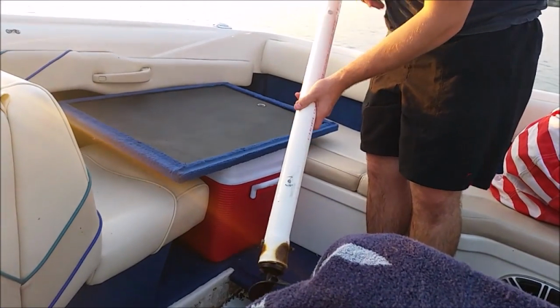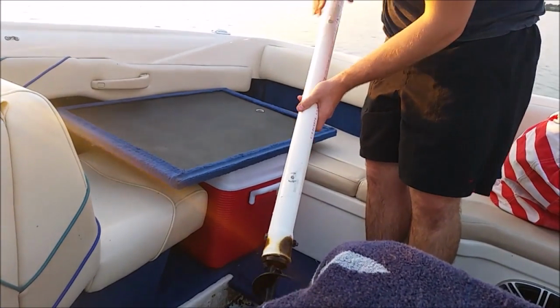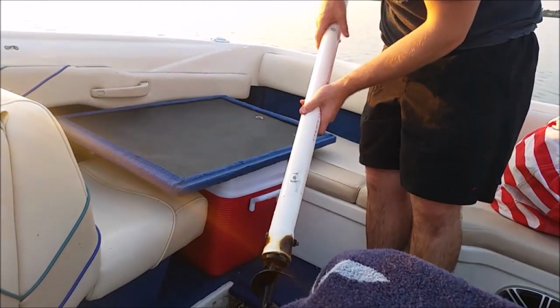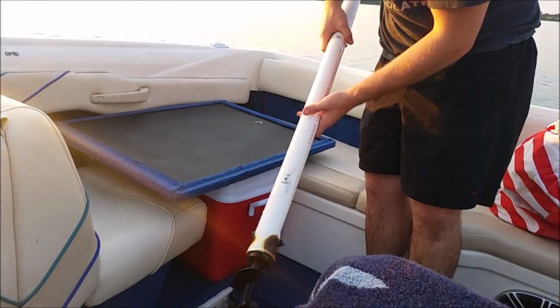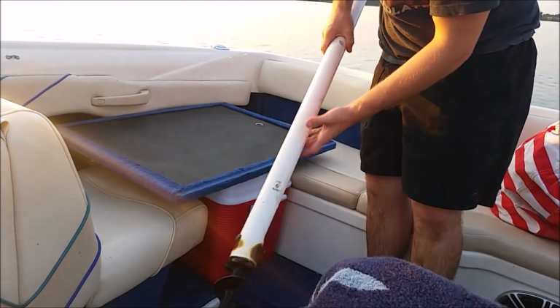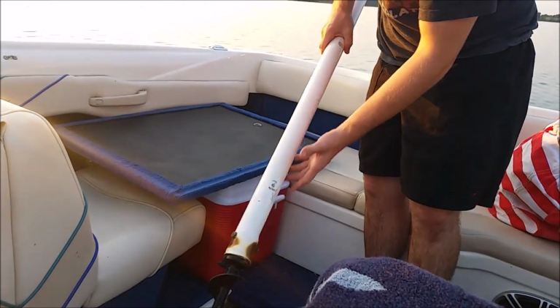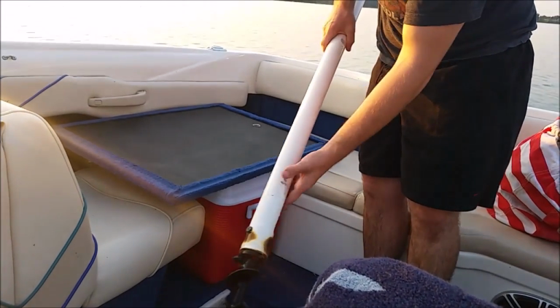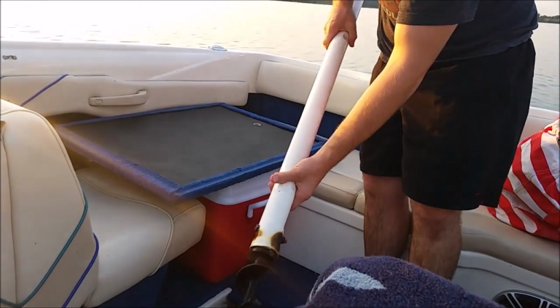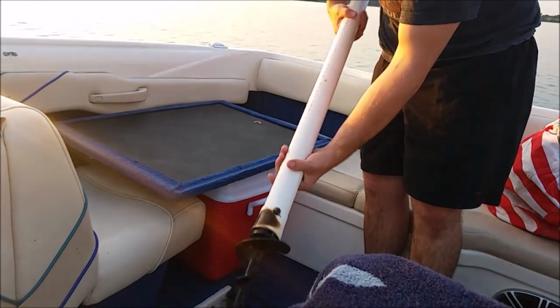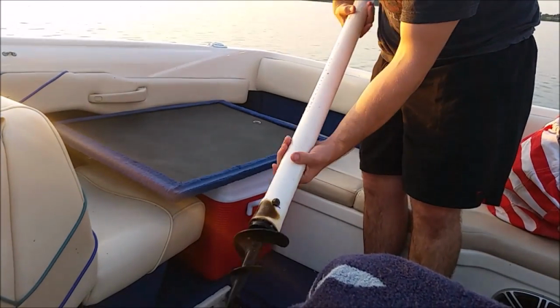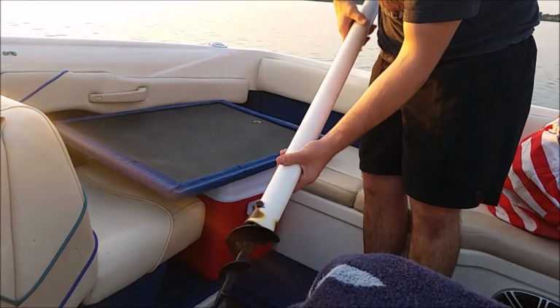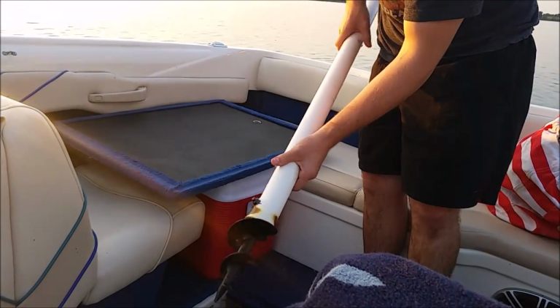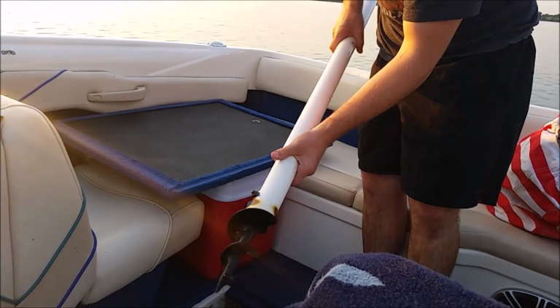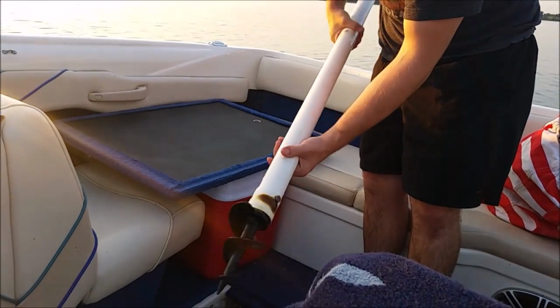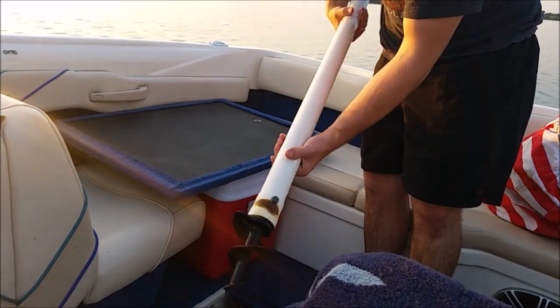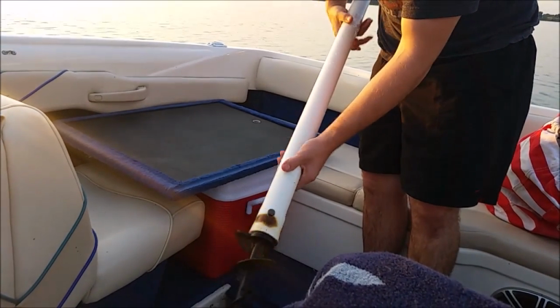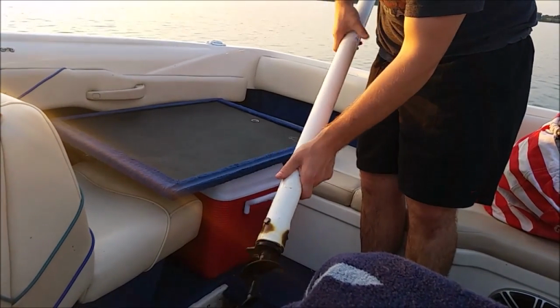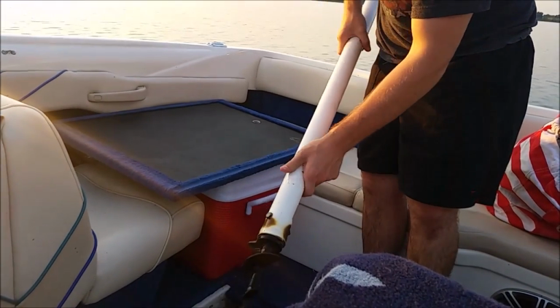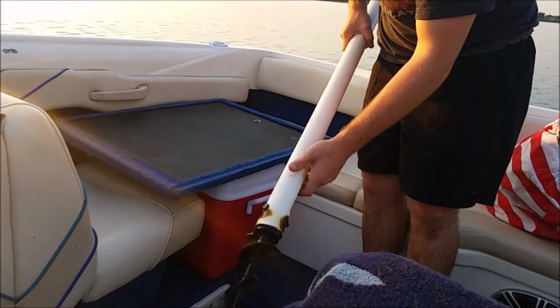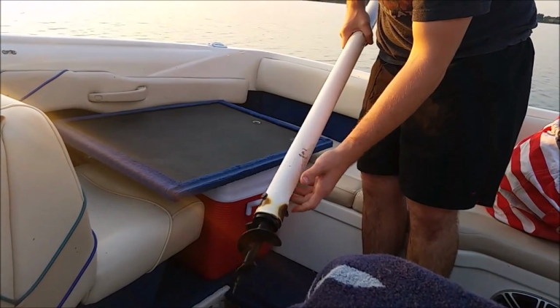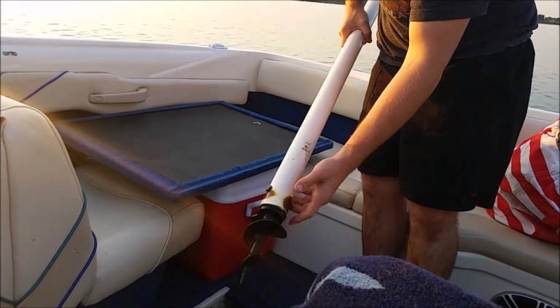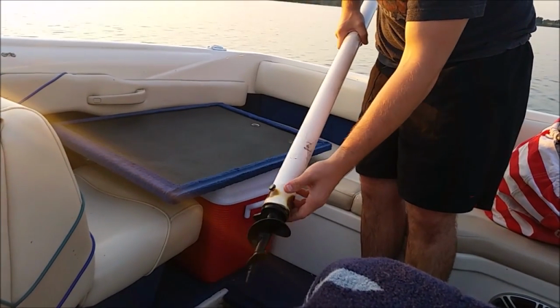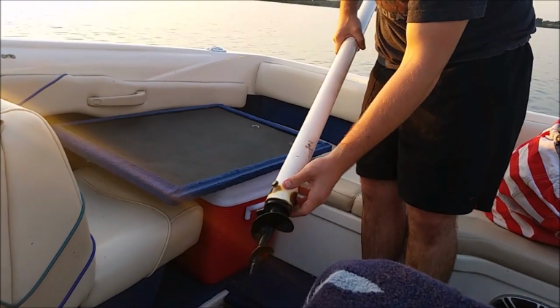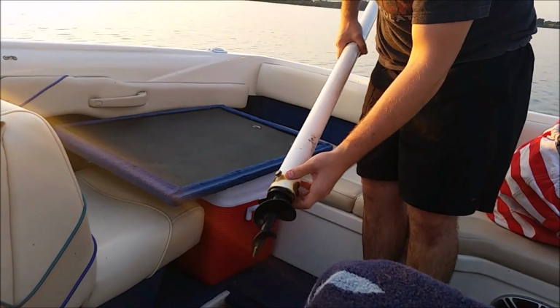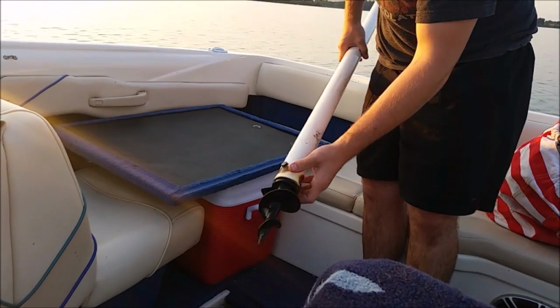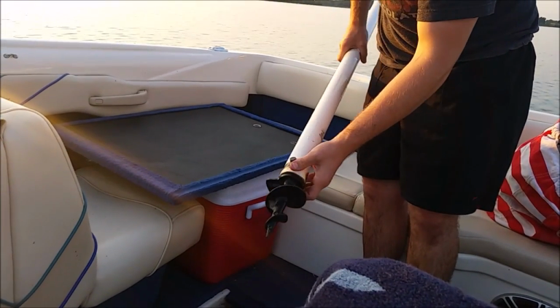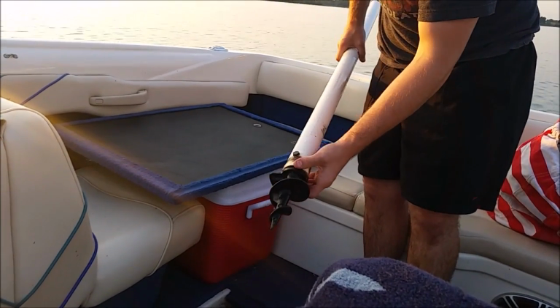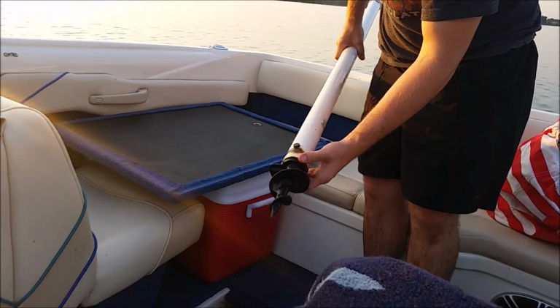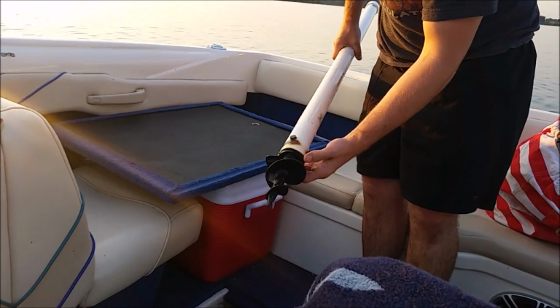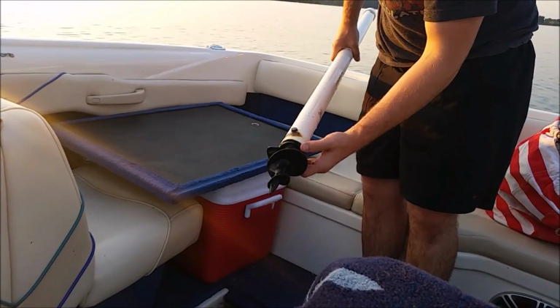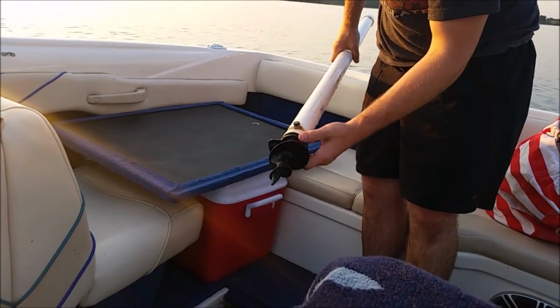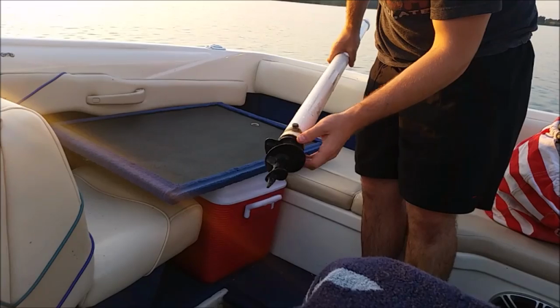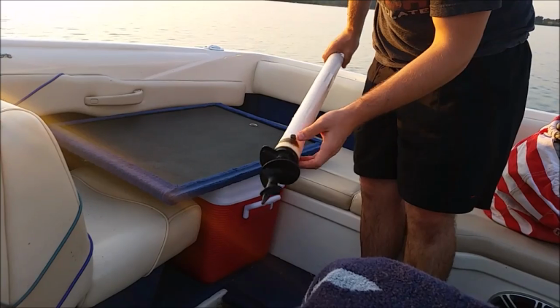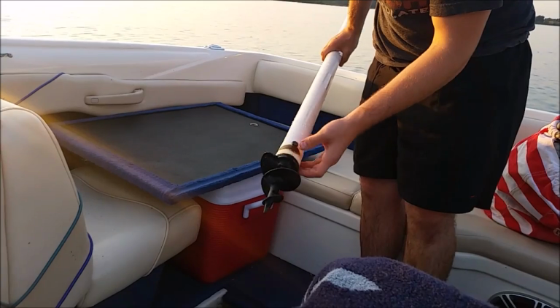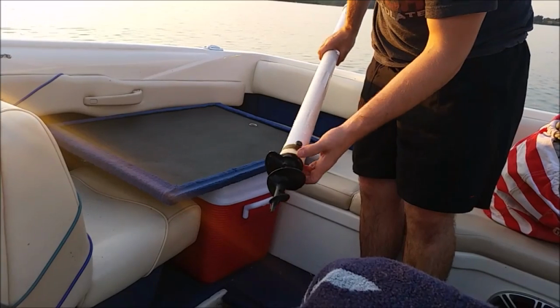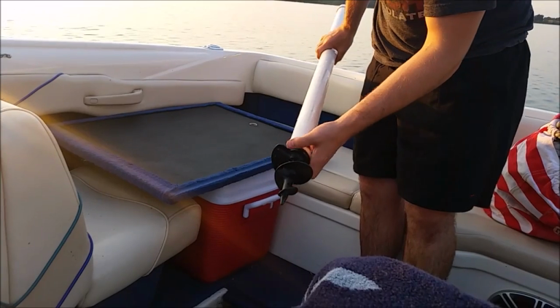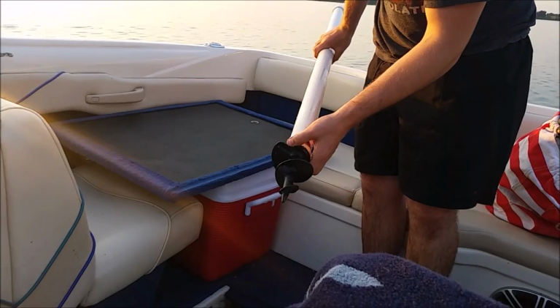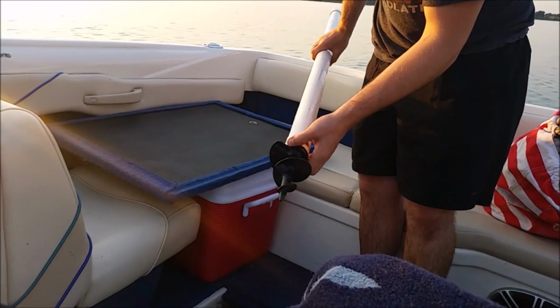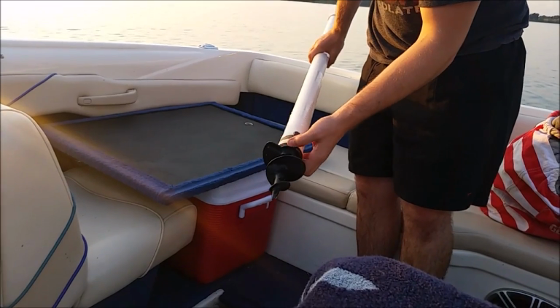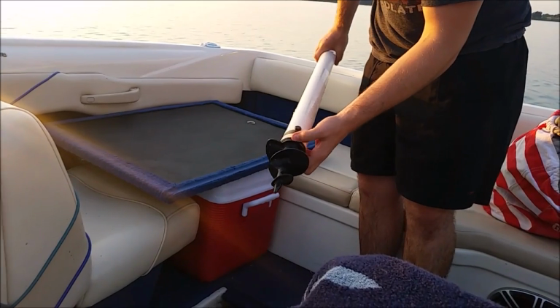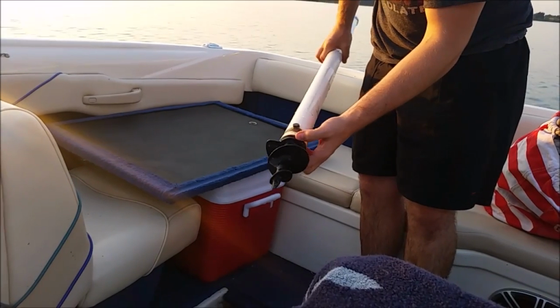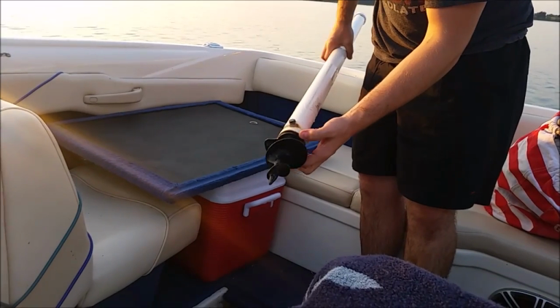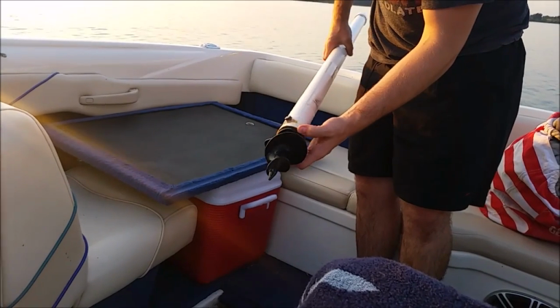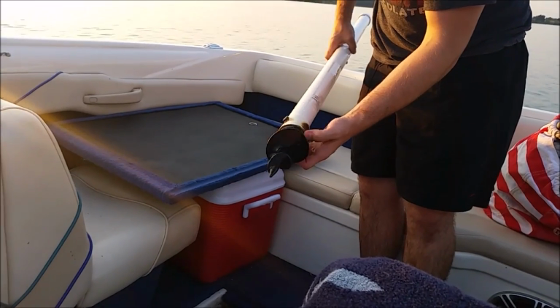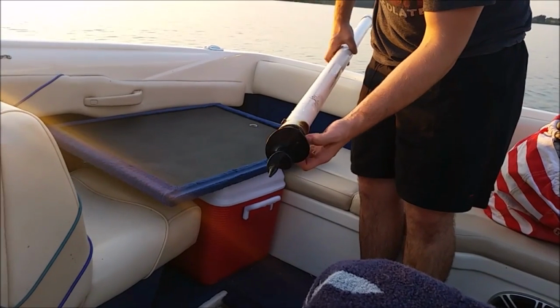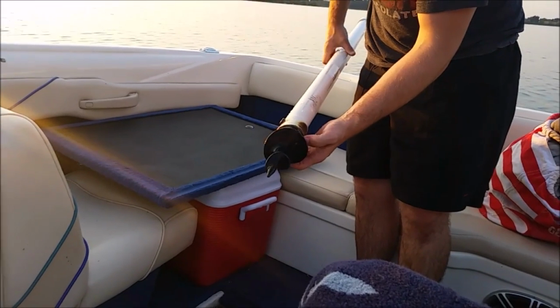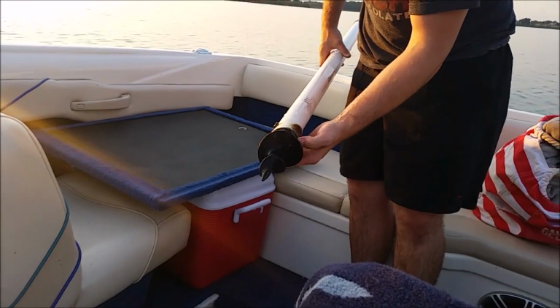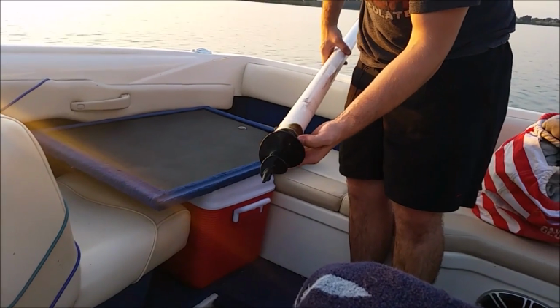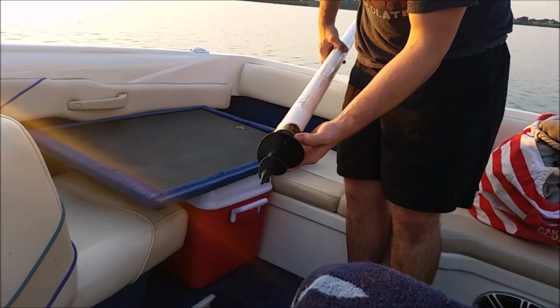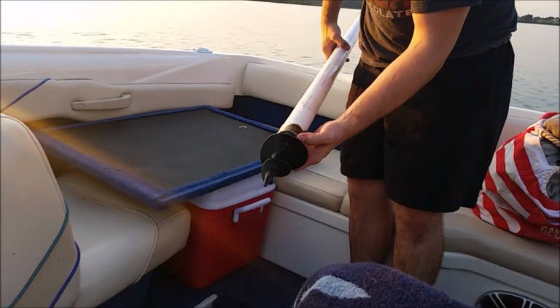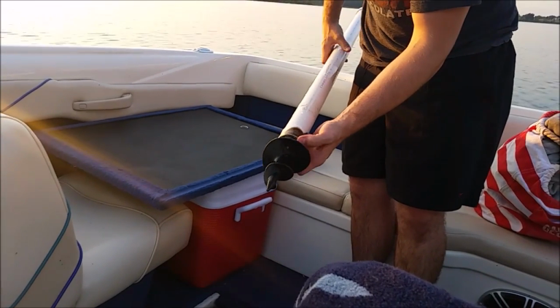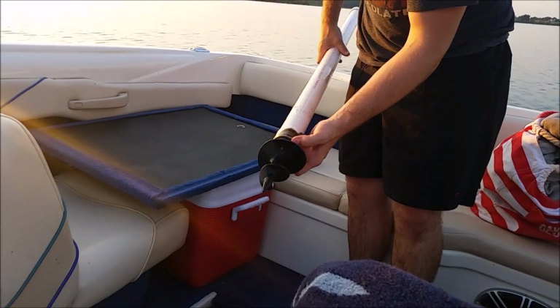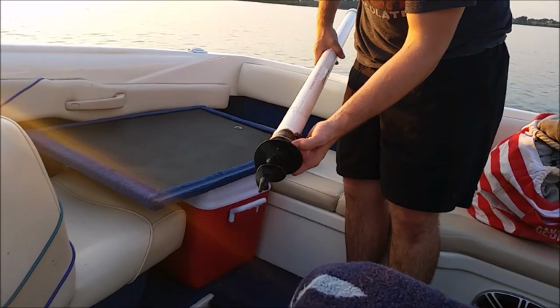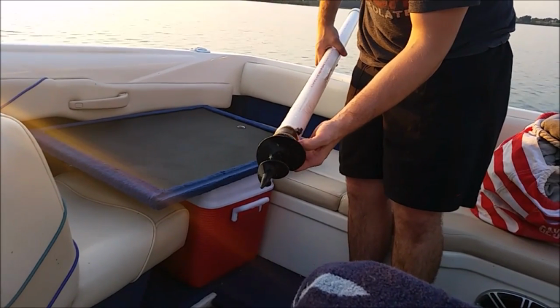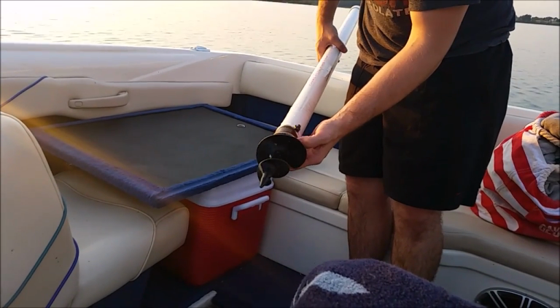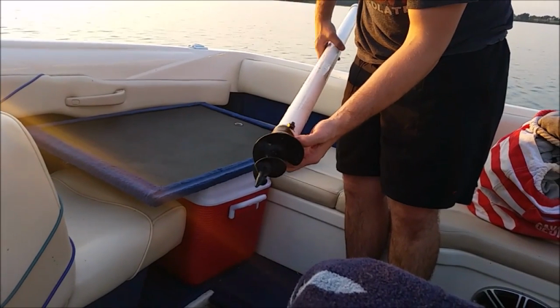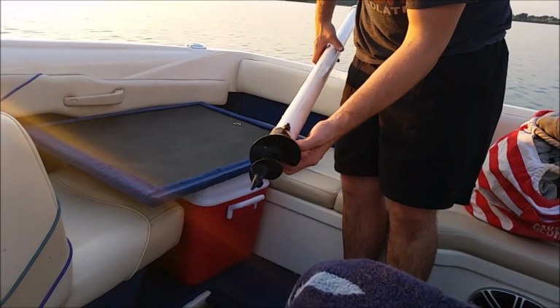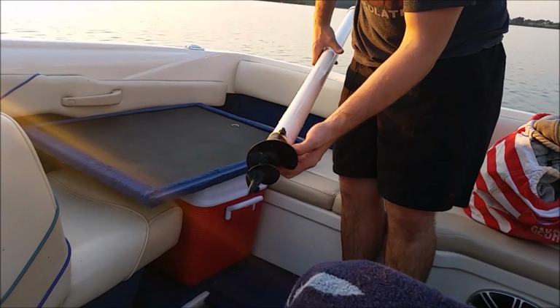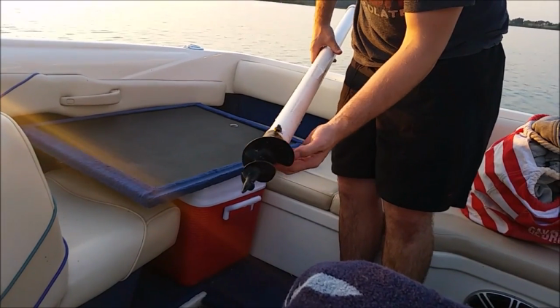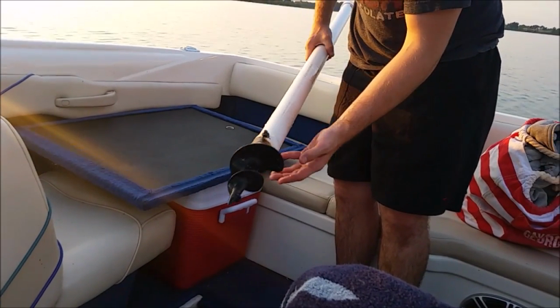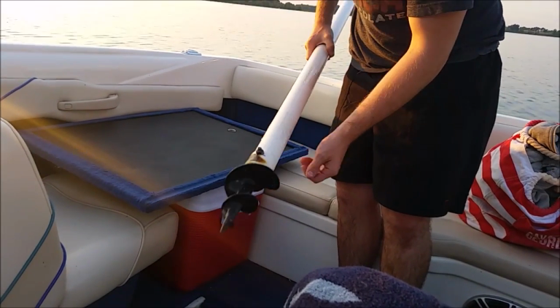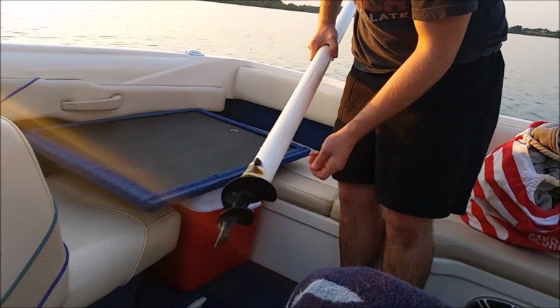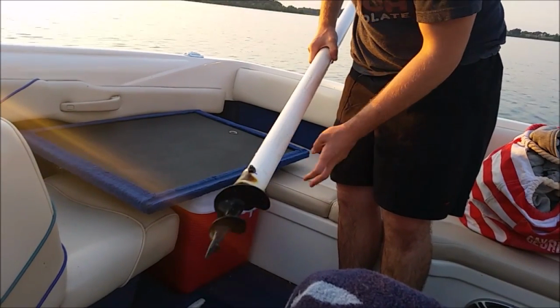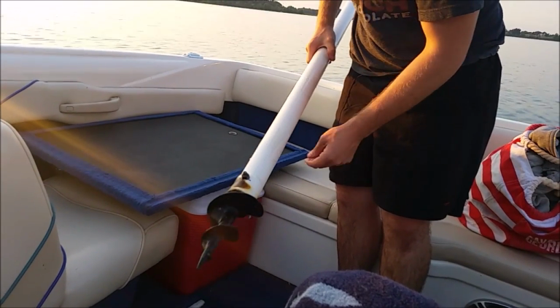I taped over them with a really good tape. Water does intrude through here no matter what you do — I think that's just going to happen.